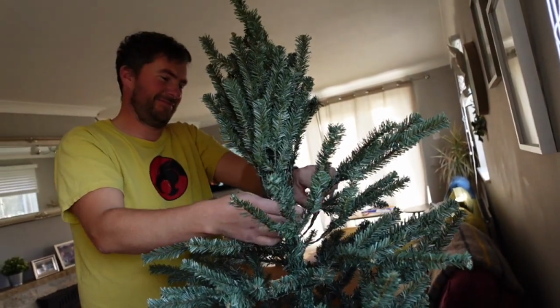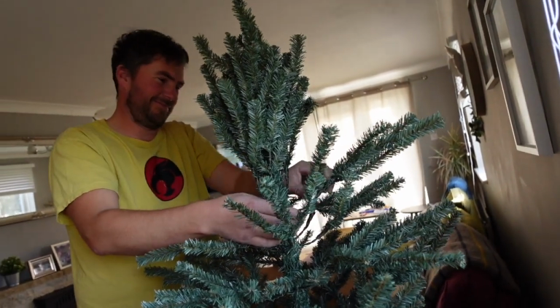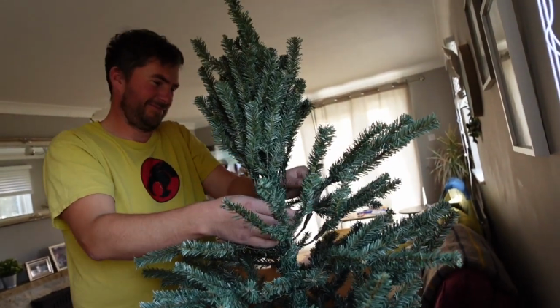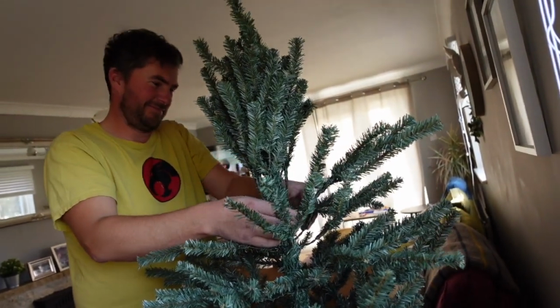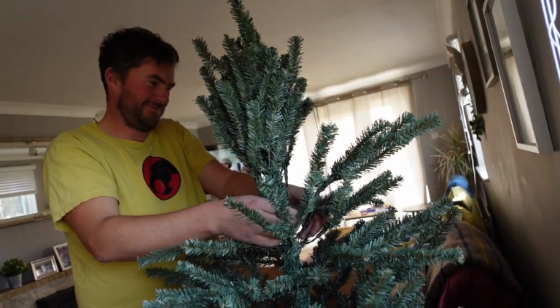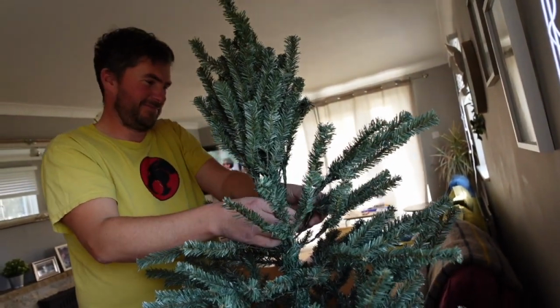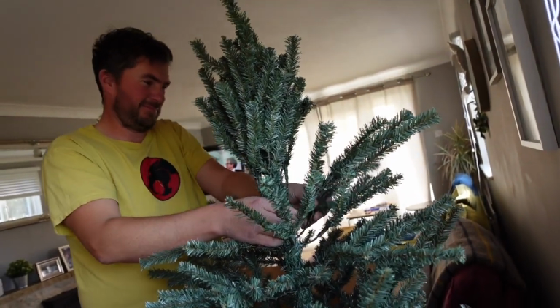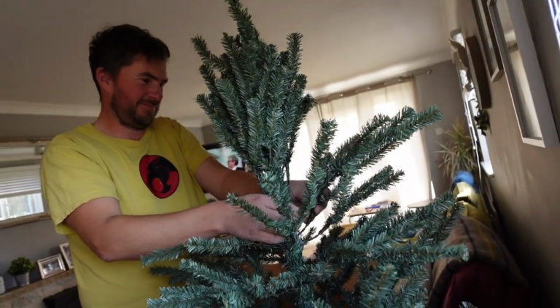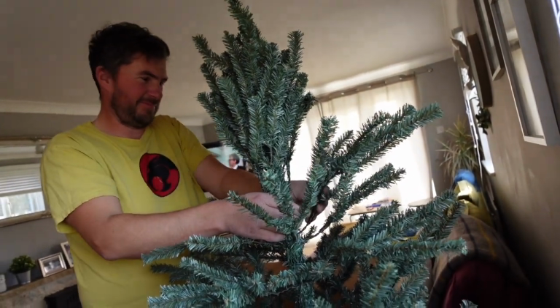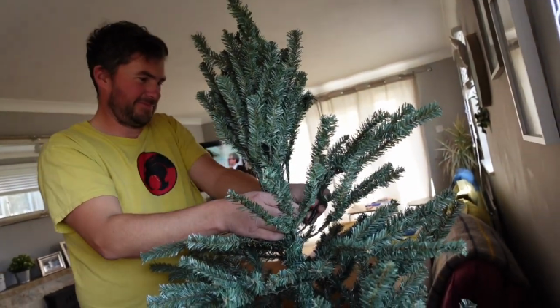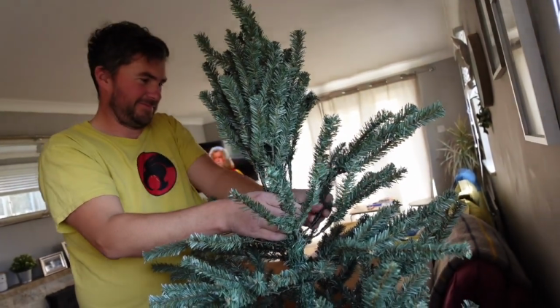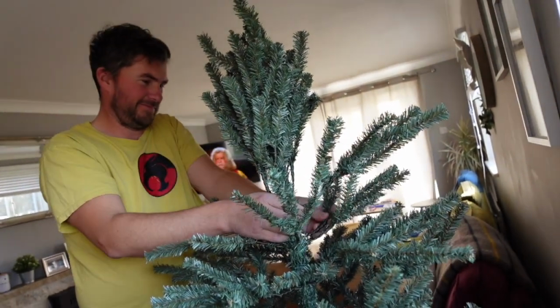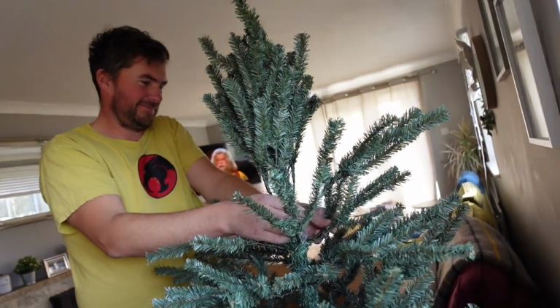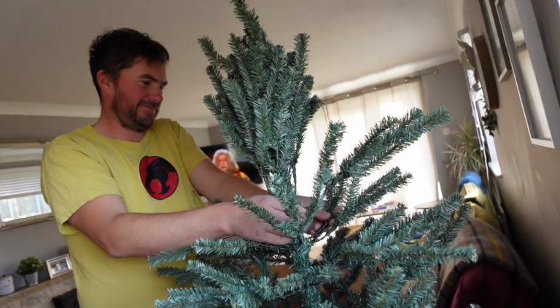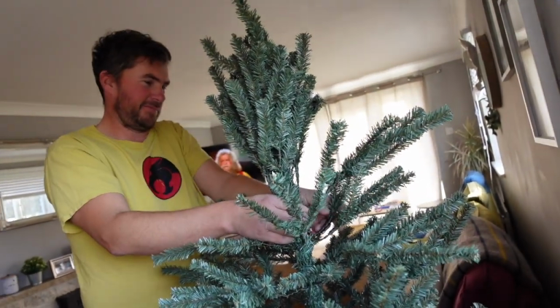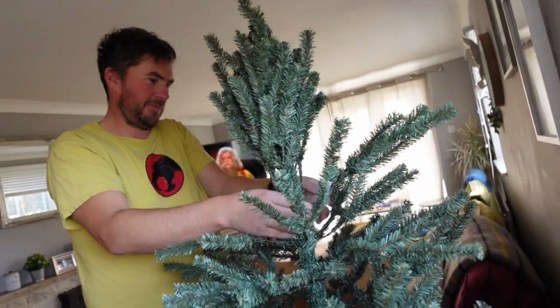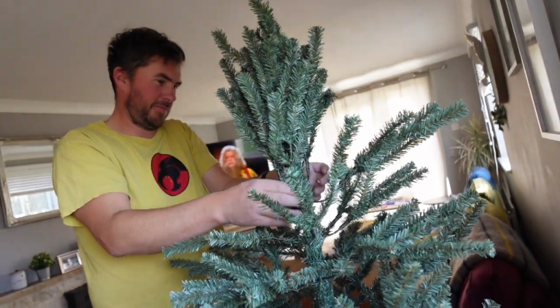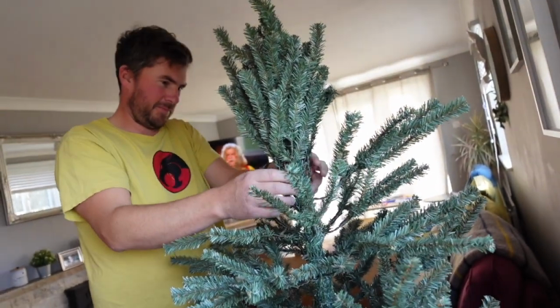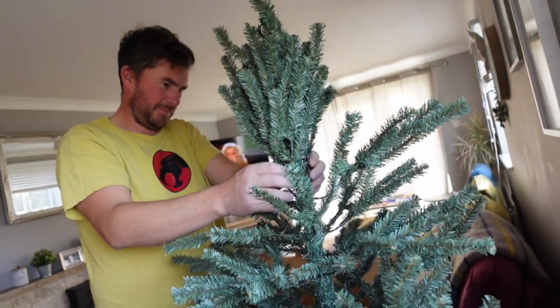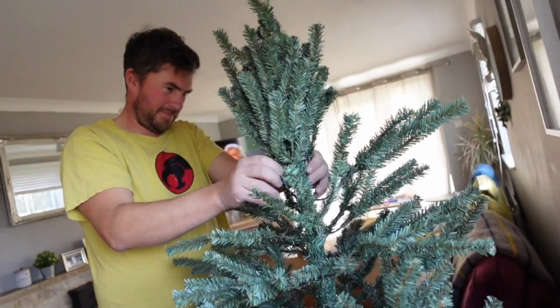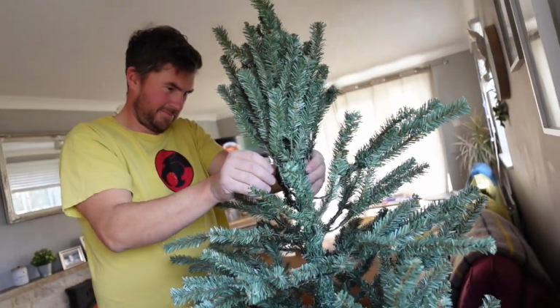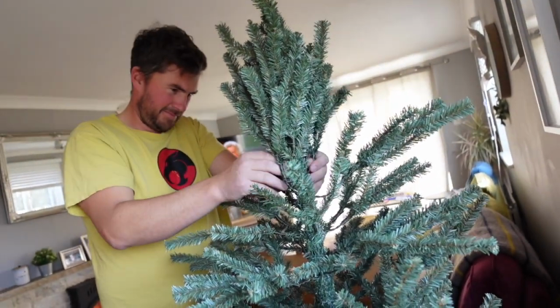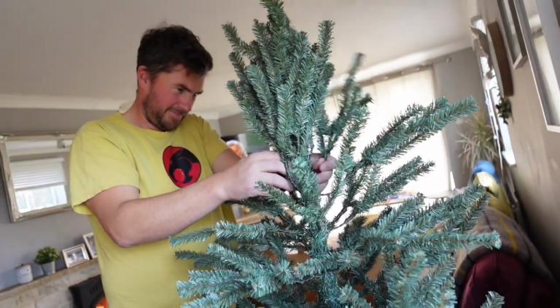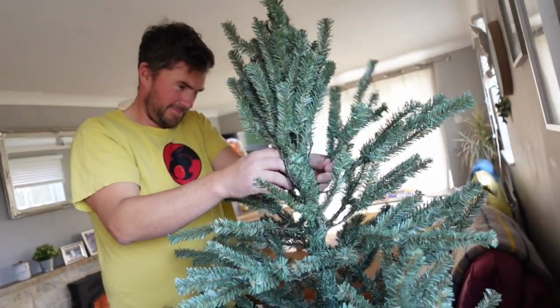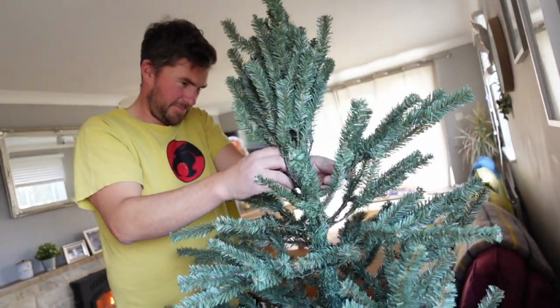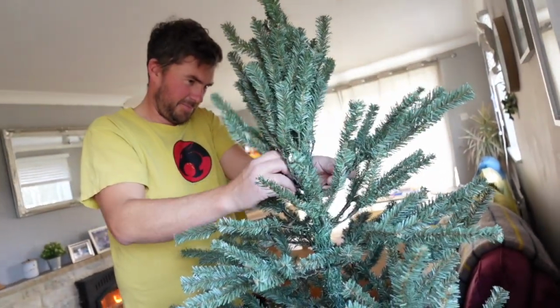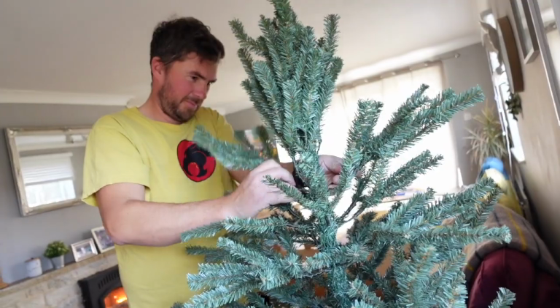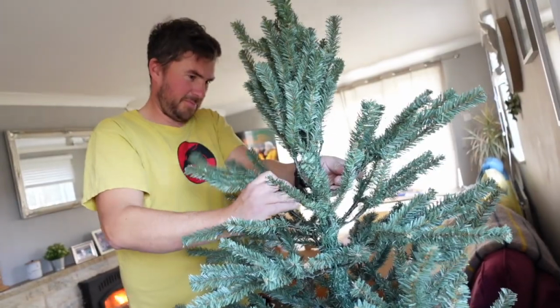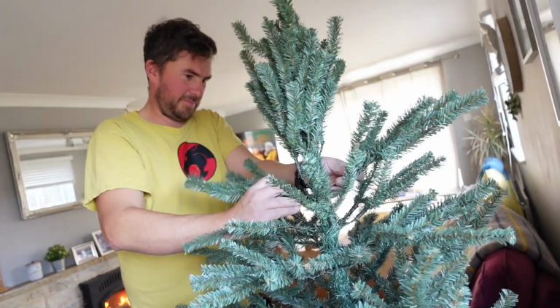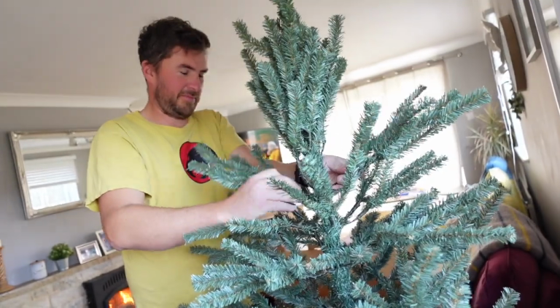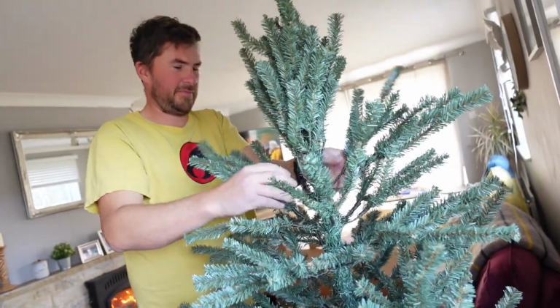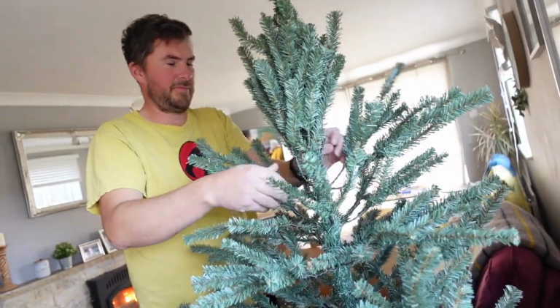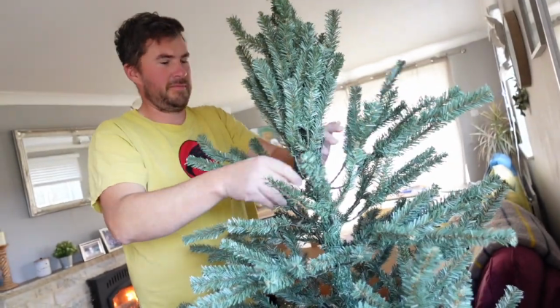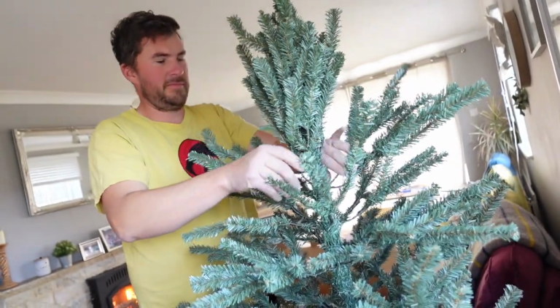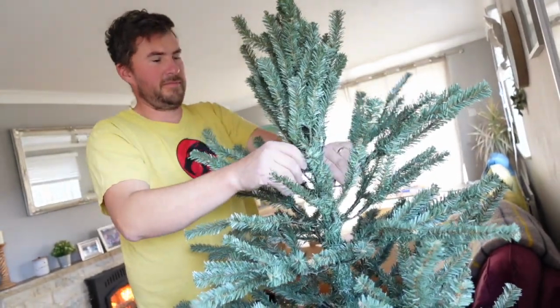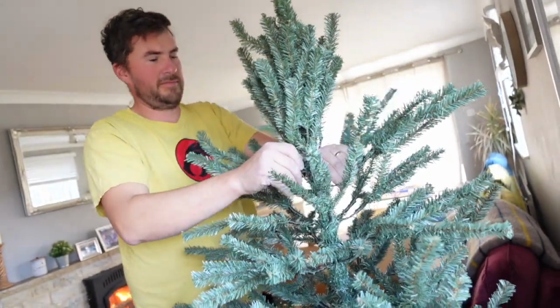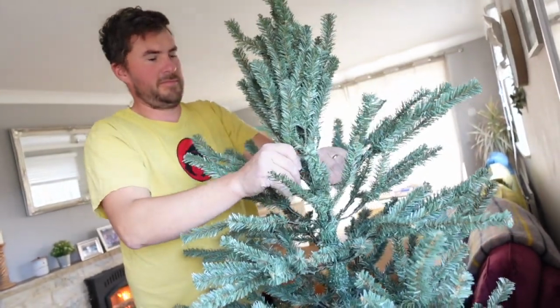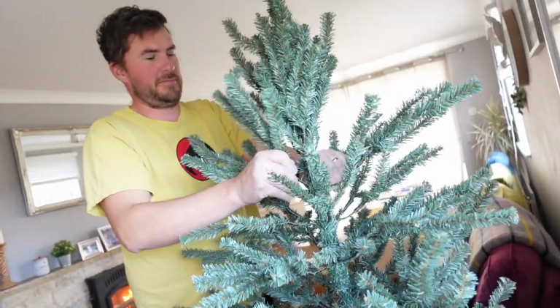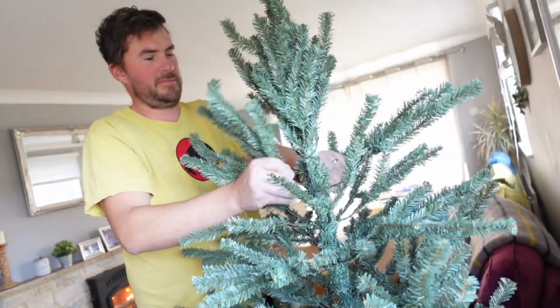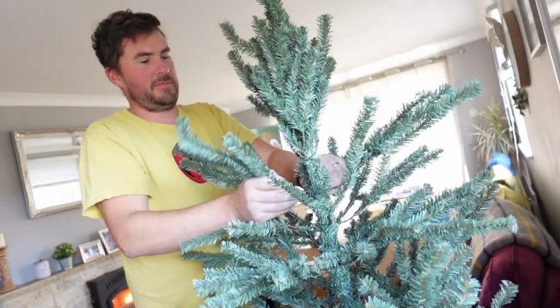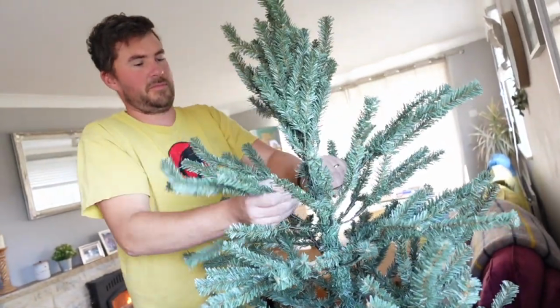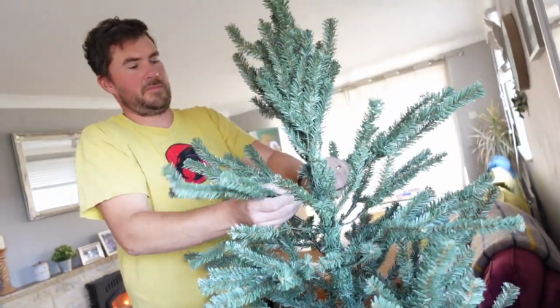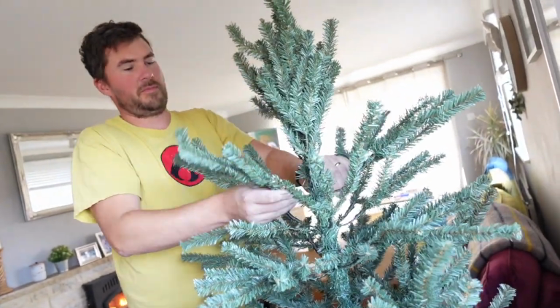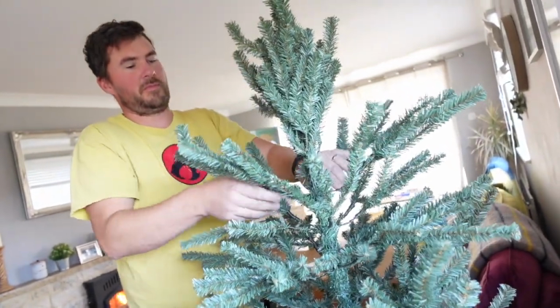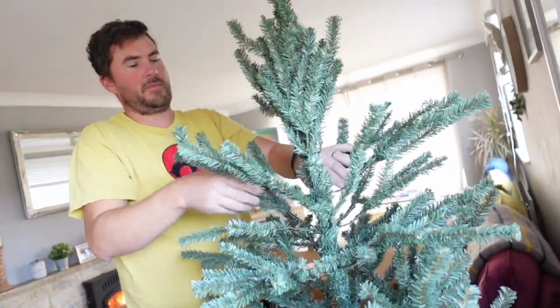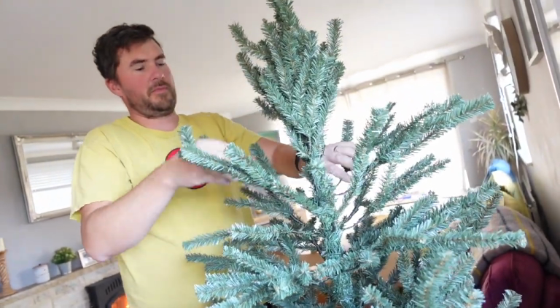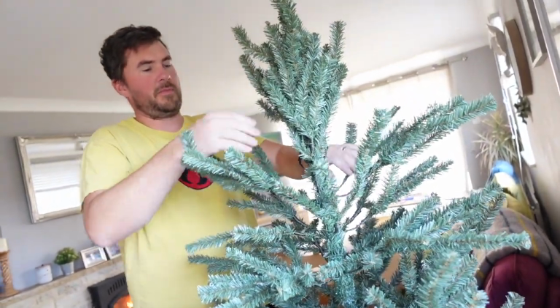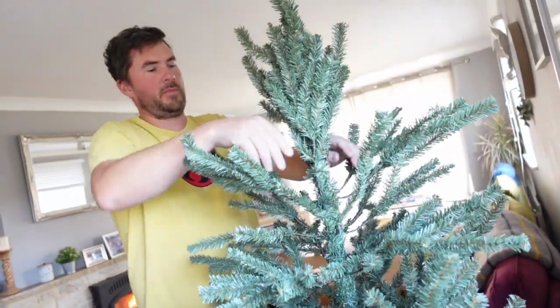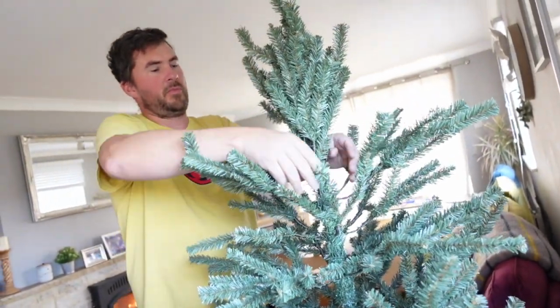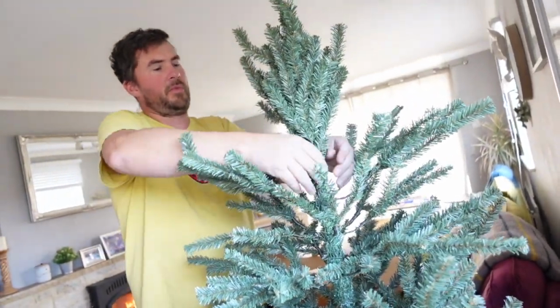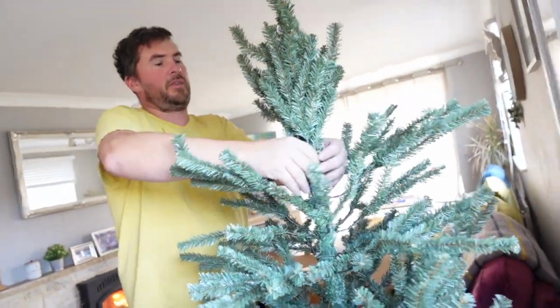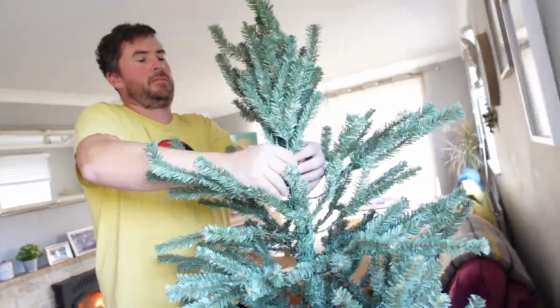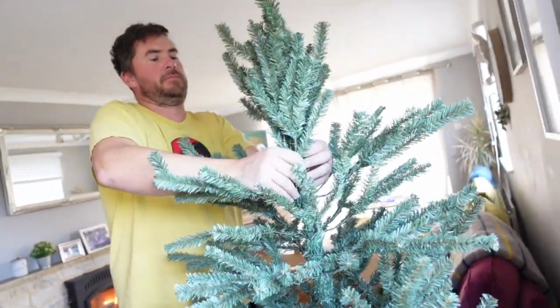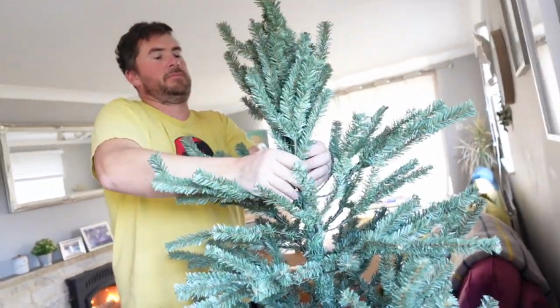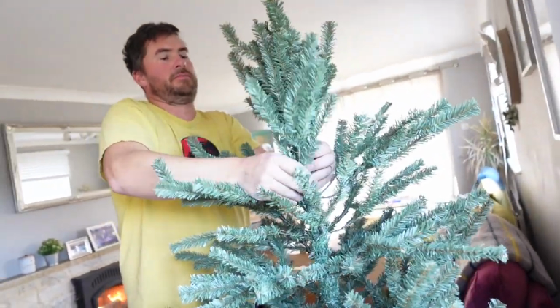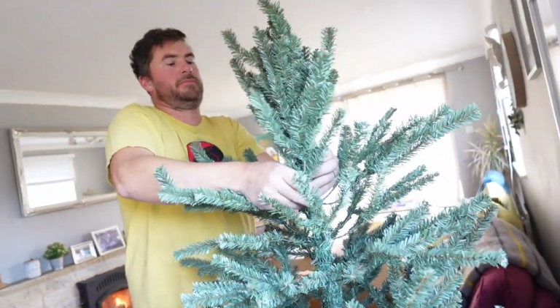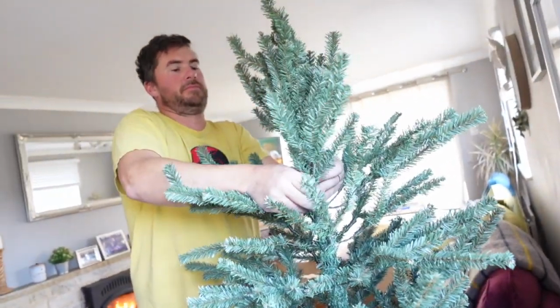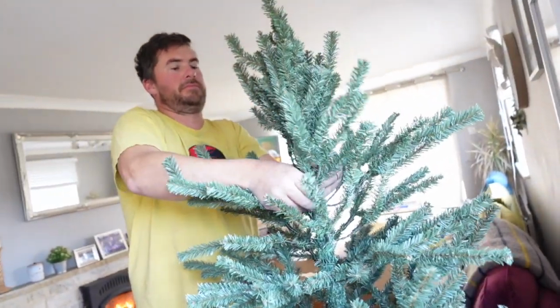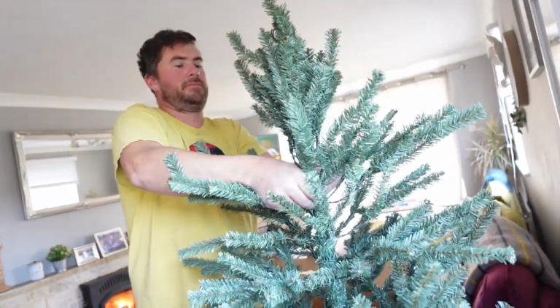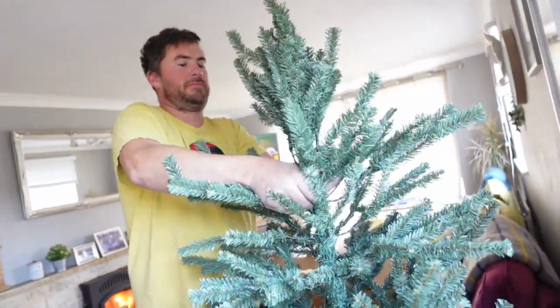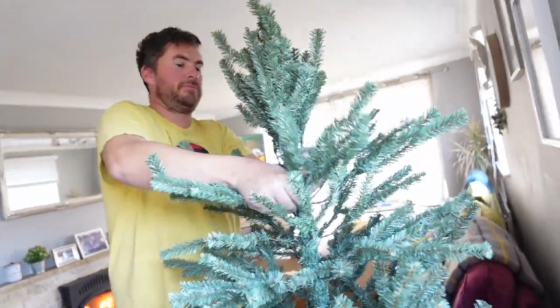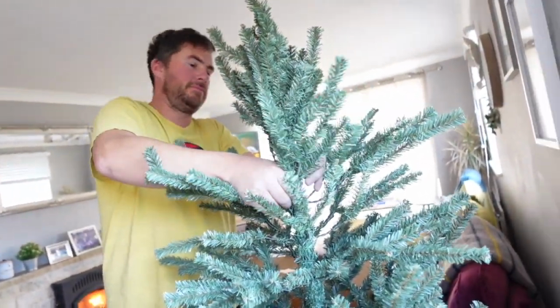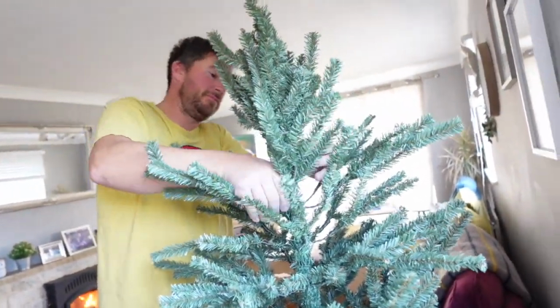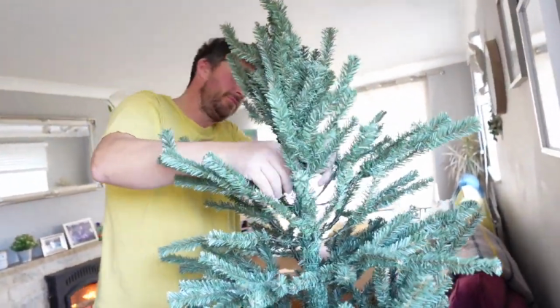The professional at work — fluffing the tree! I'm not allowed to touch, apparently.